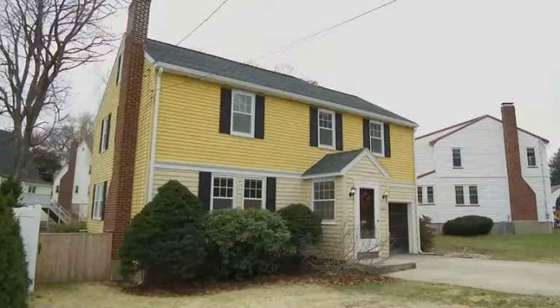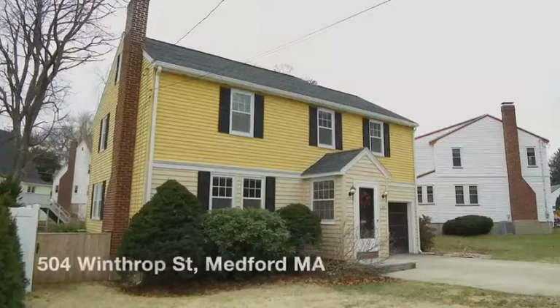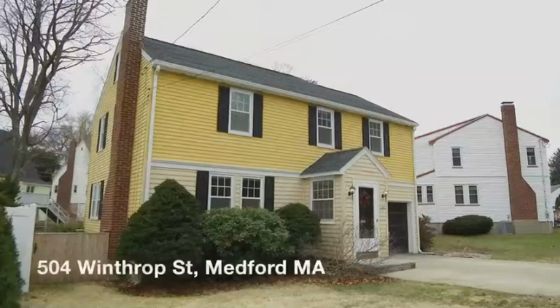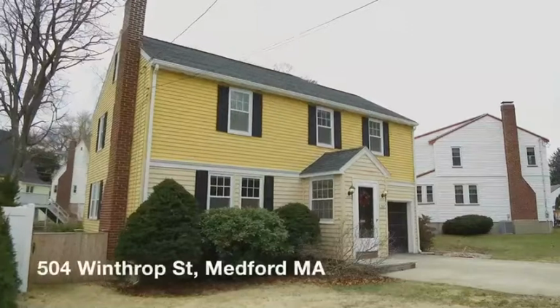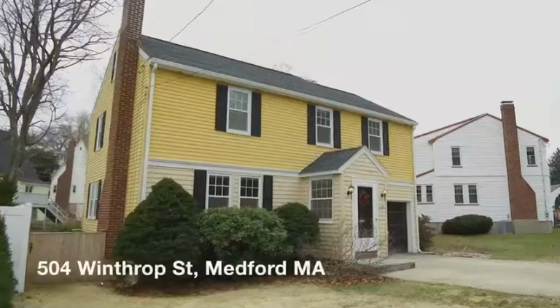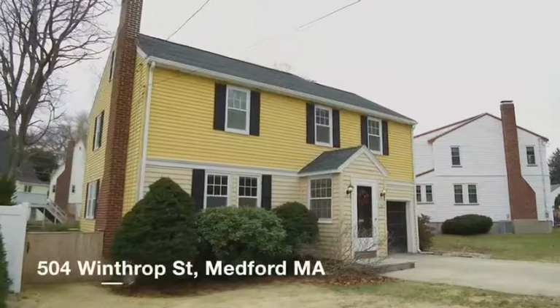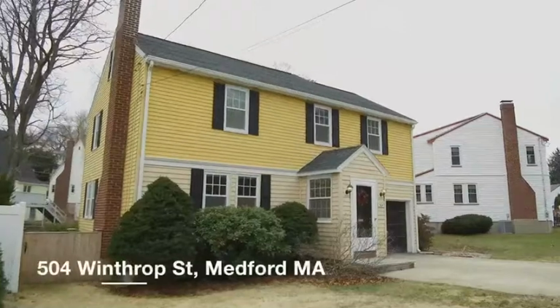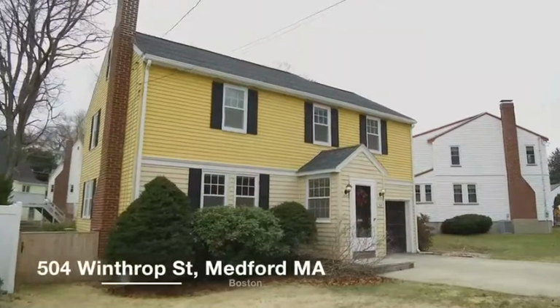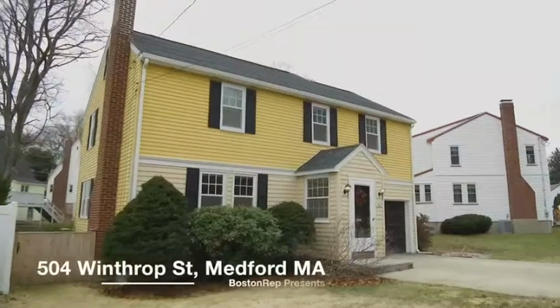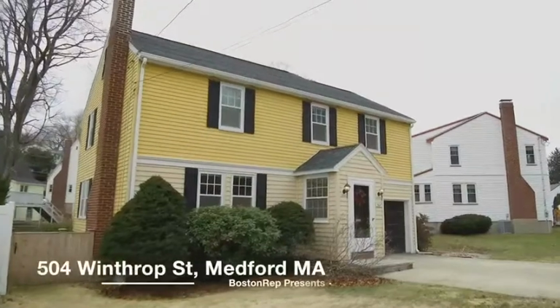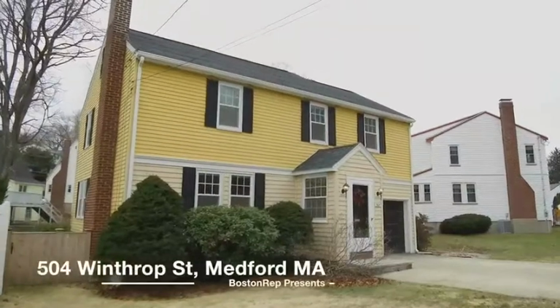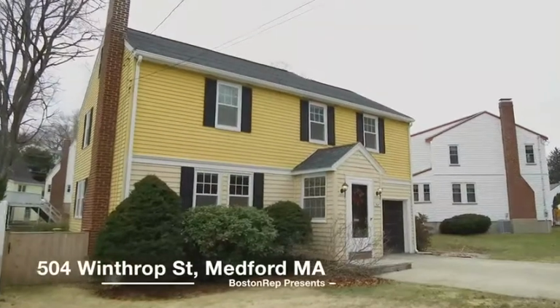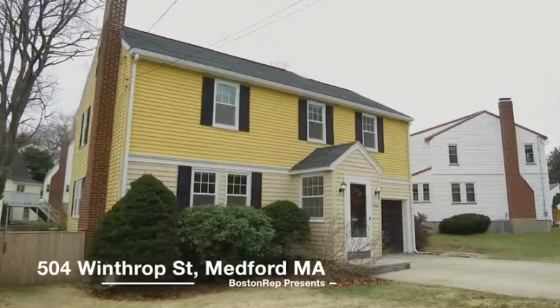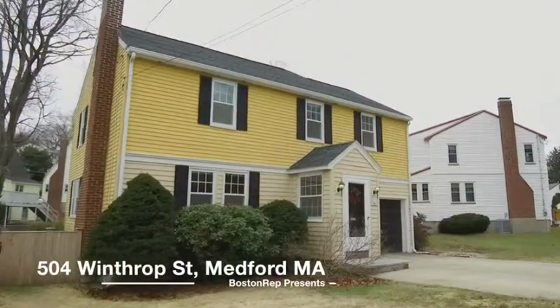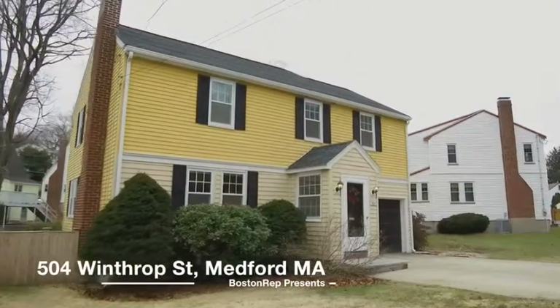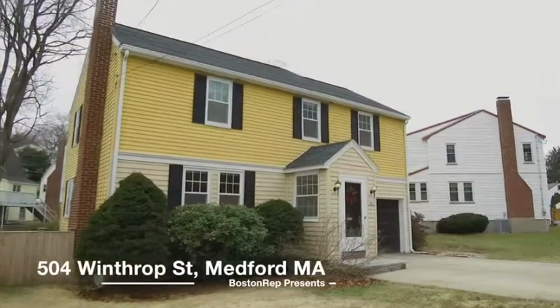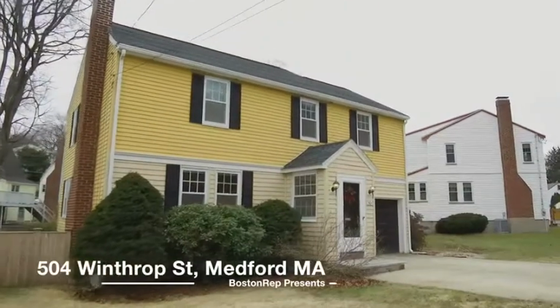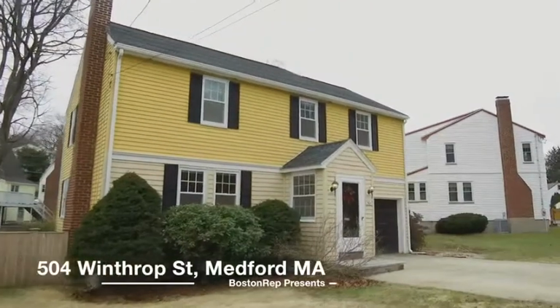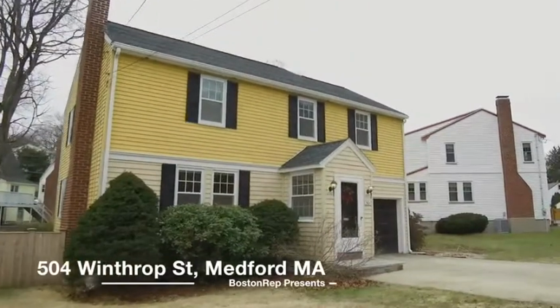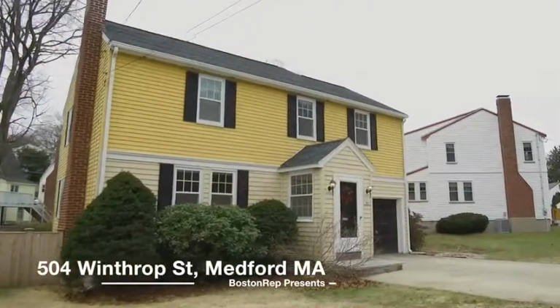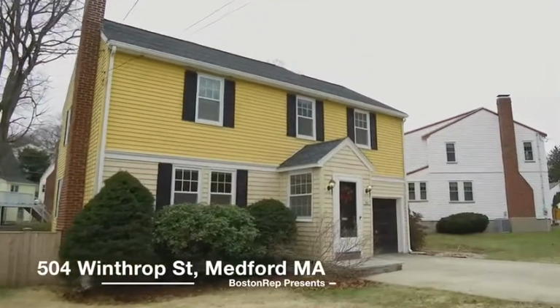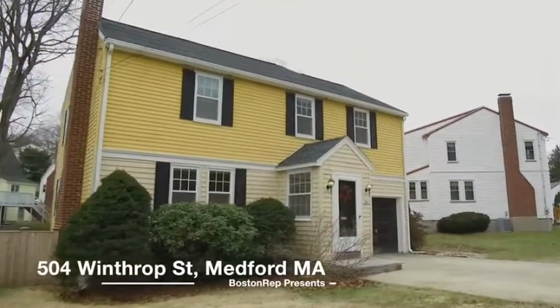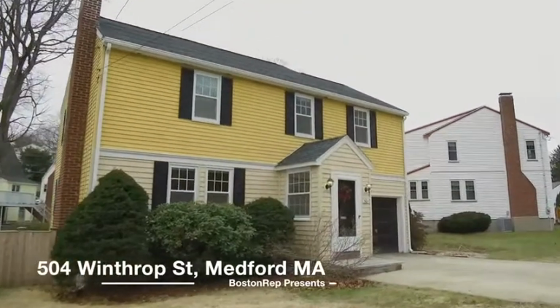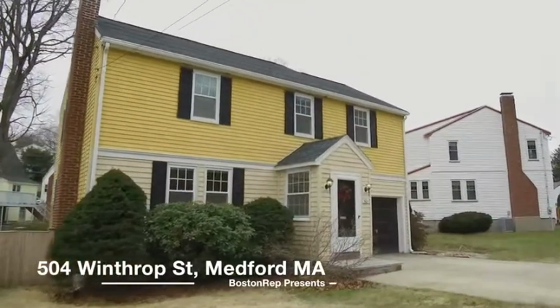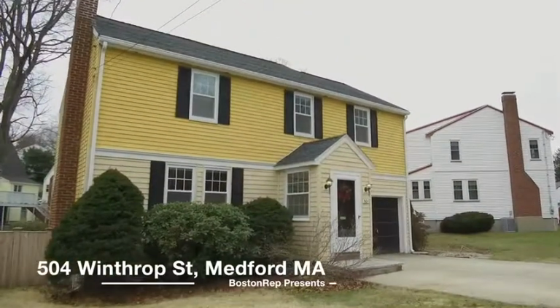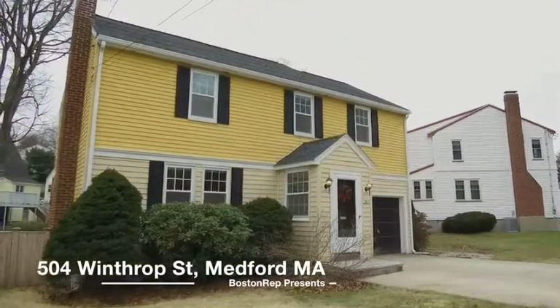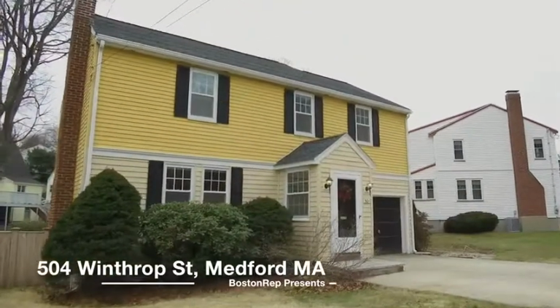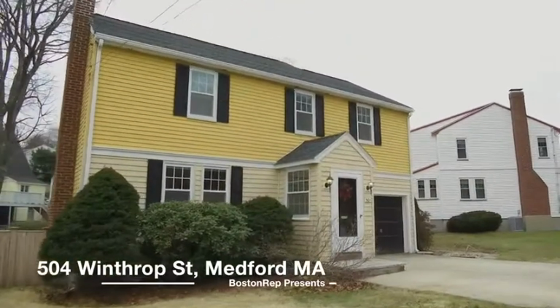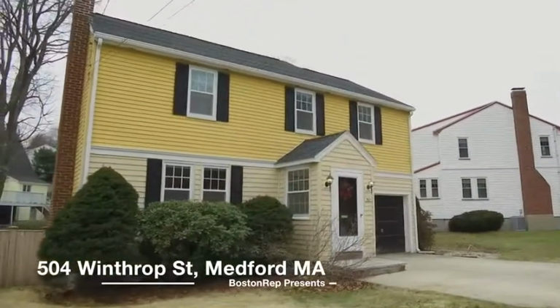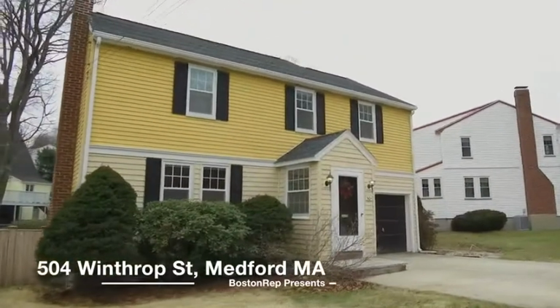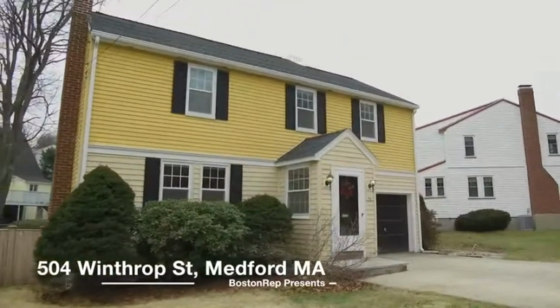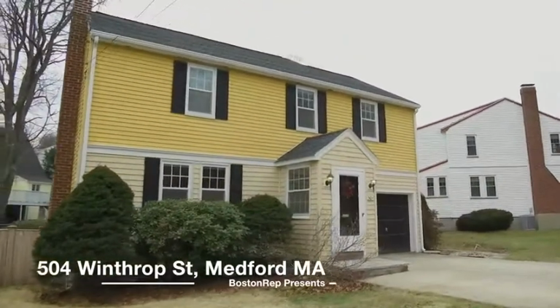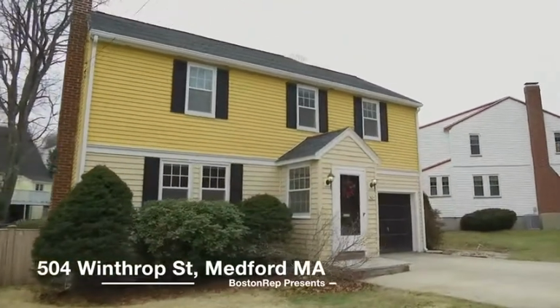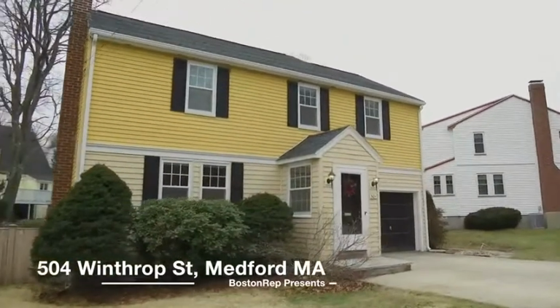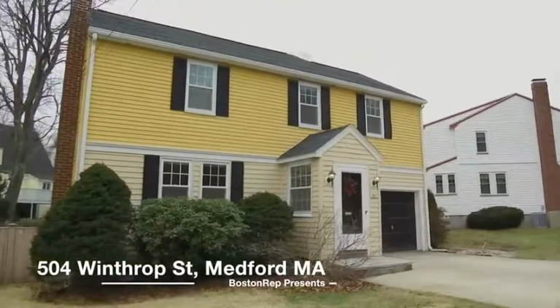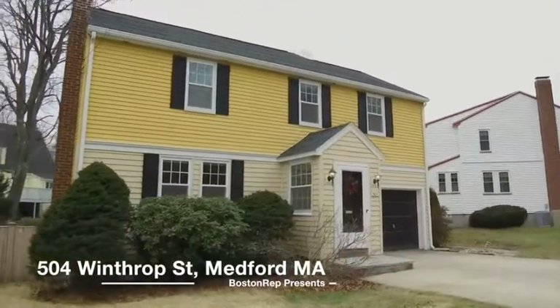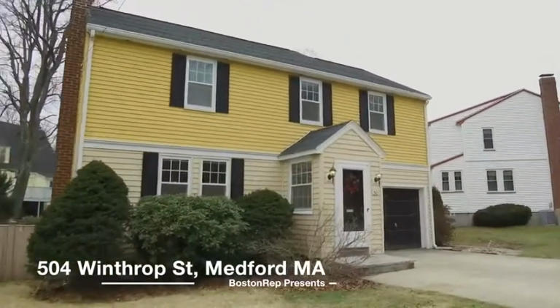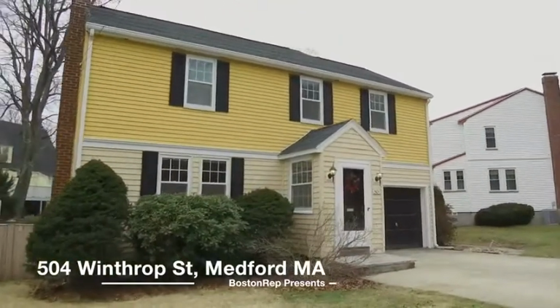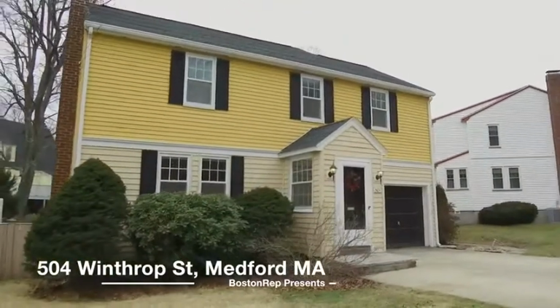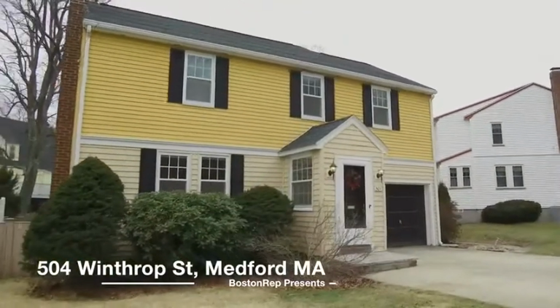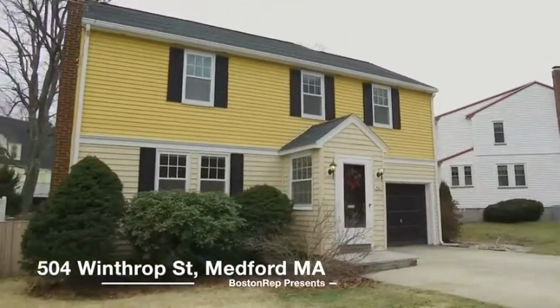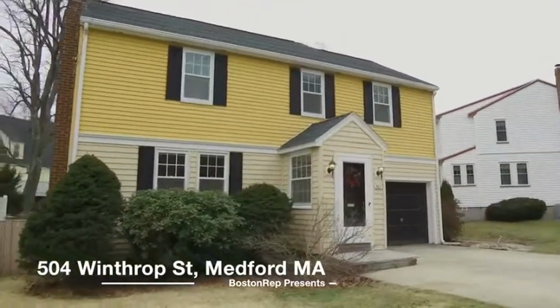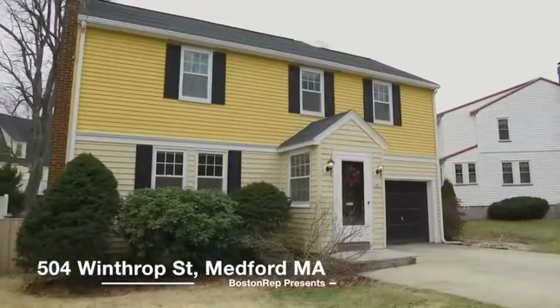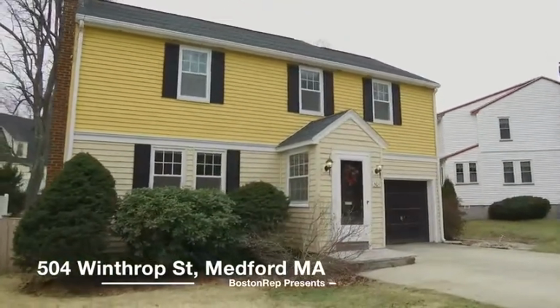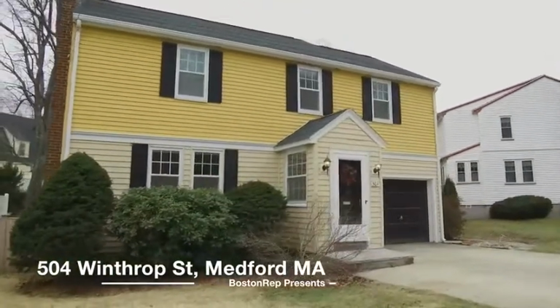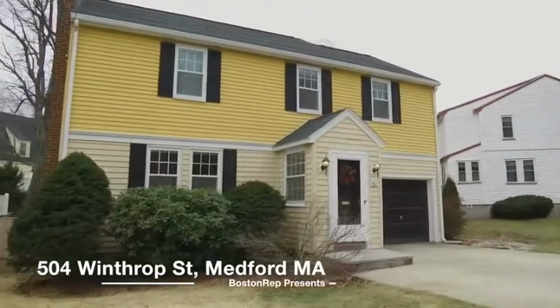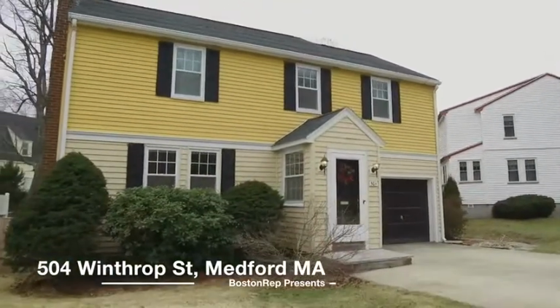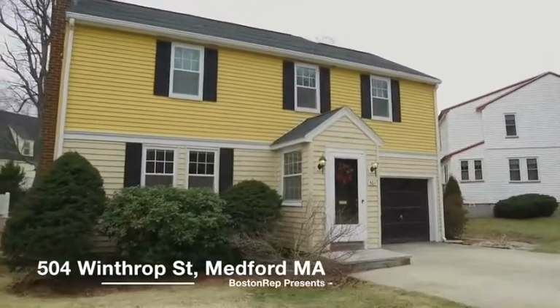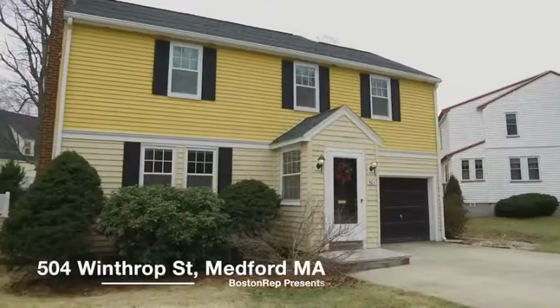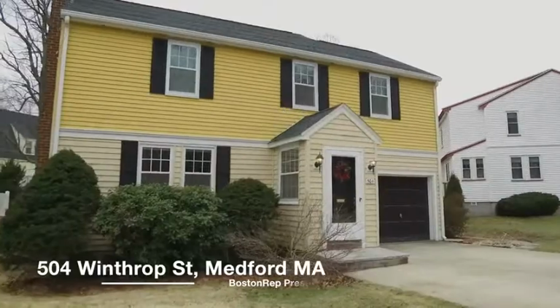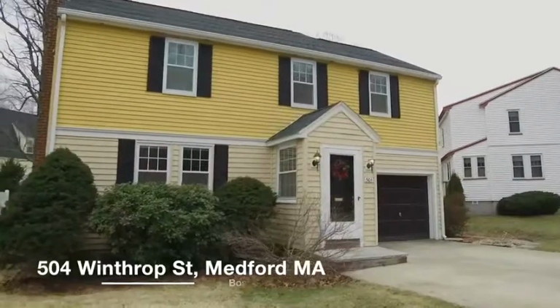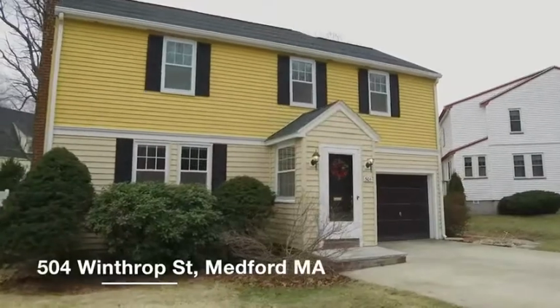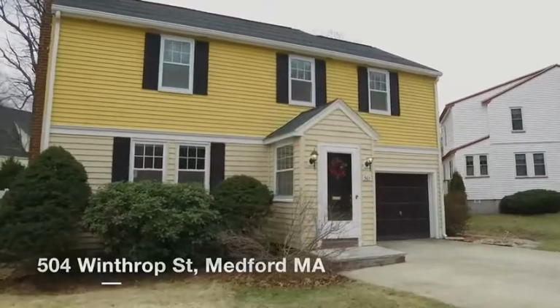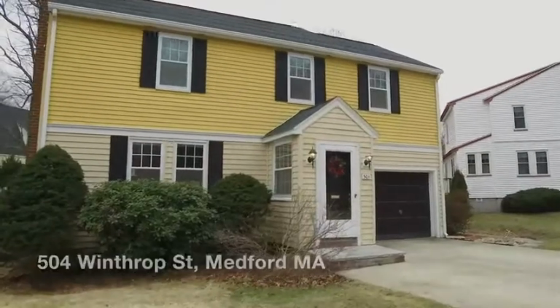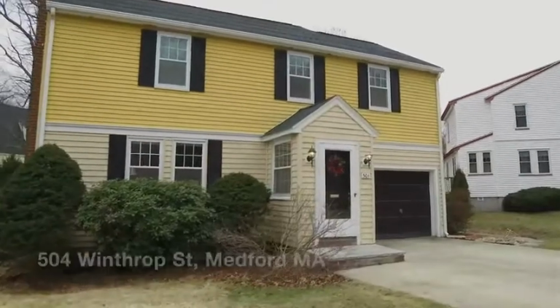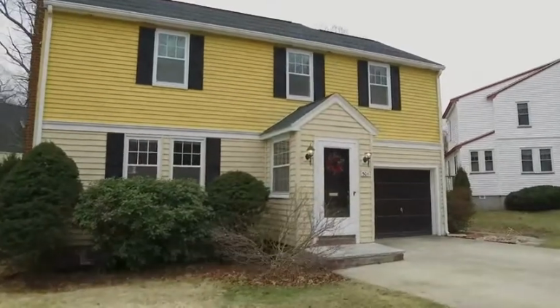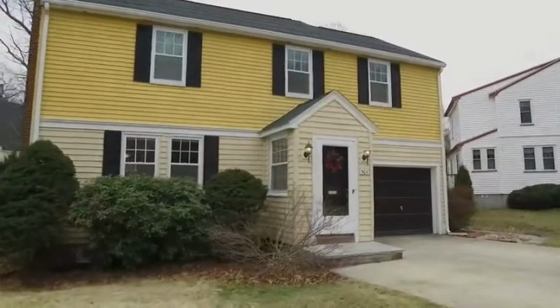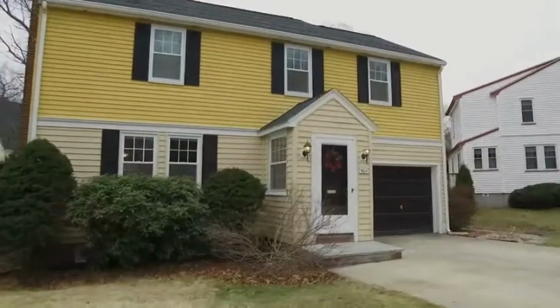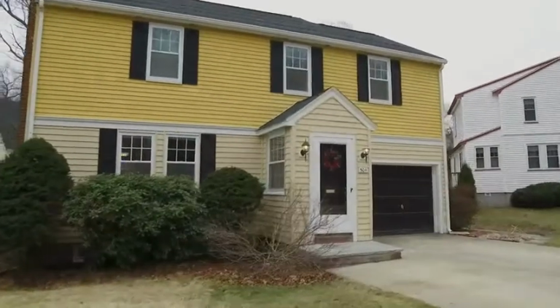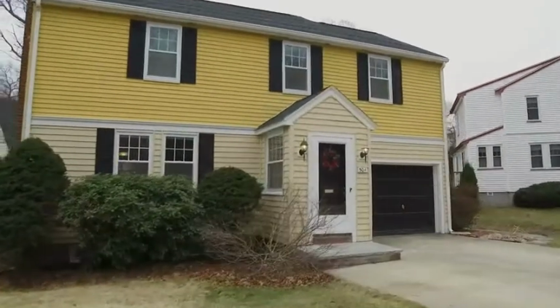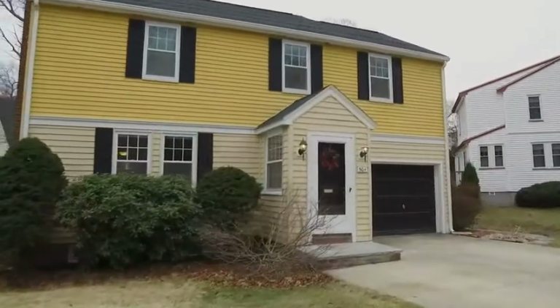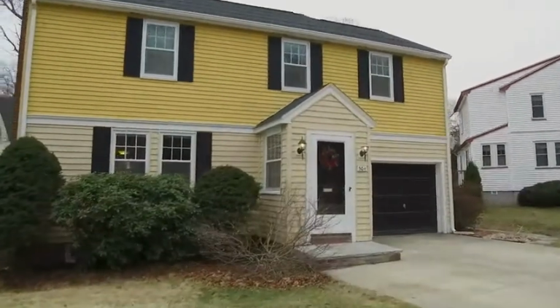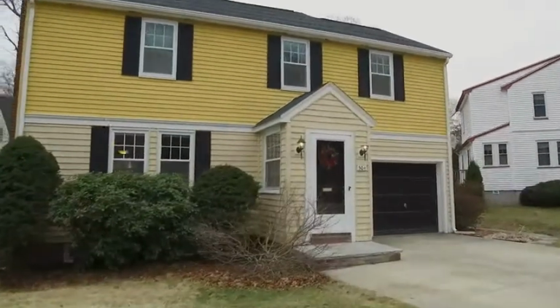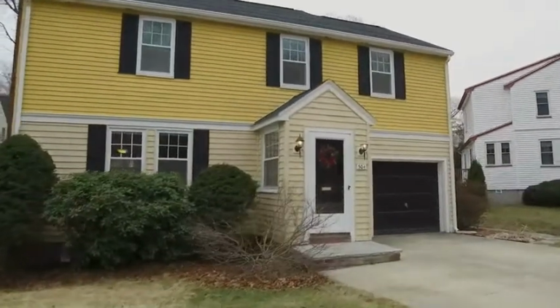Welcome to 504 Winthrop Street in West Medford, a well-maintained four-bedroom, two-bath colonial near Medford High.